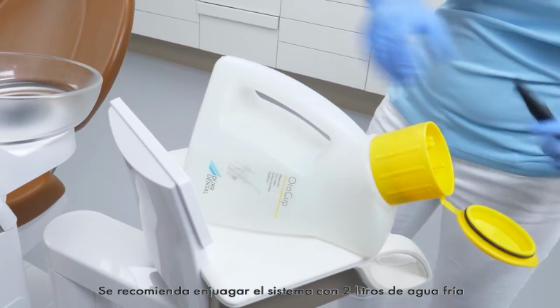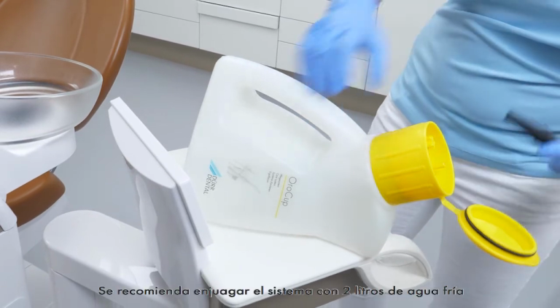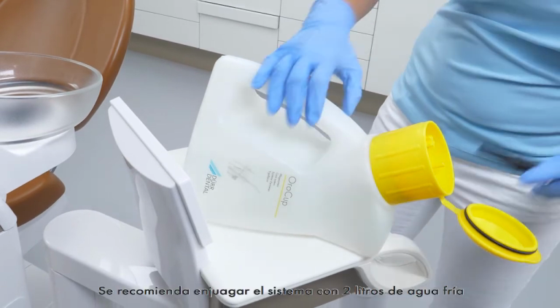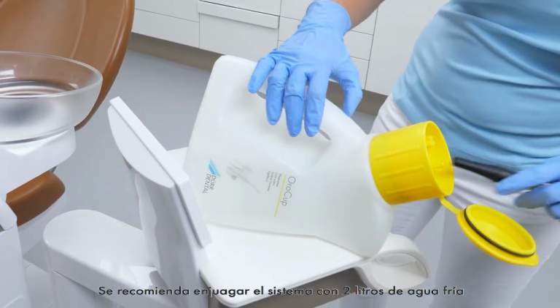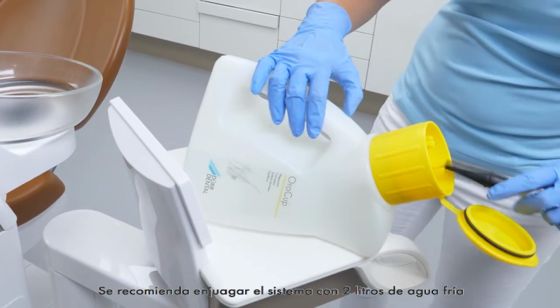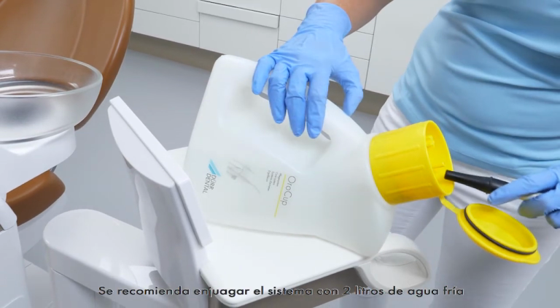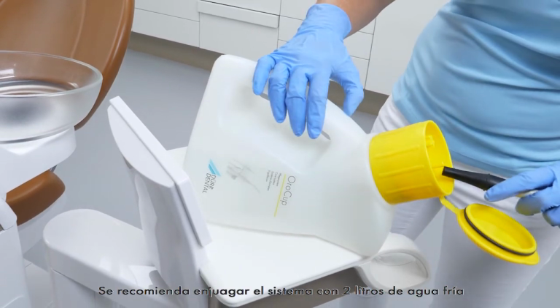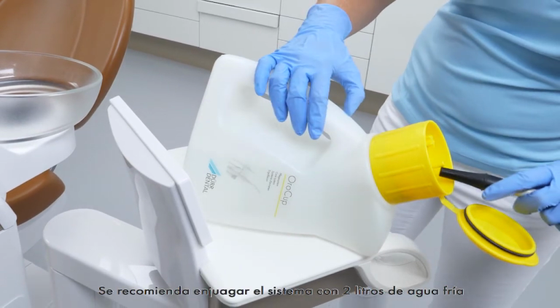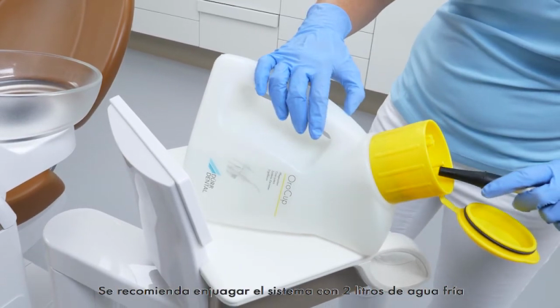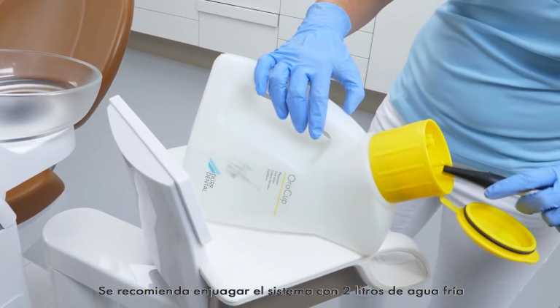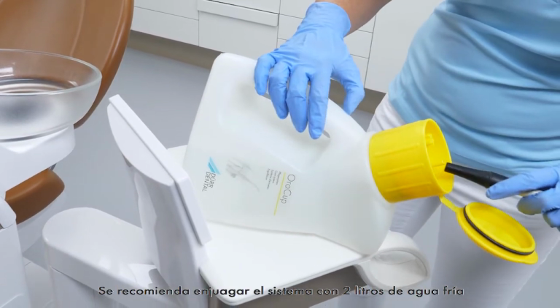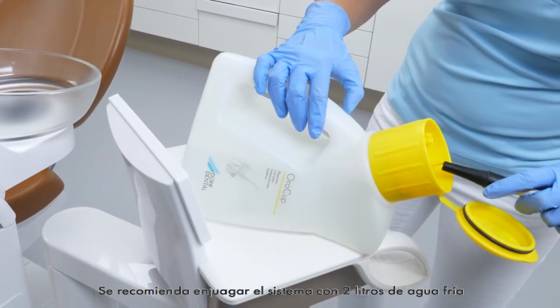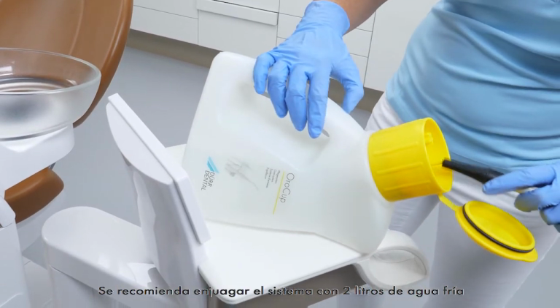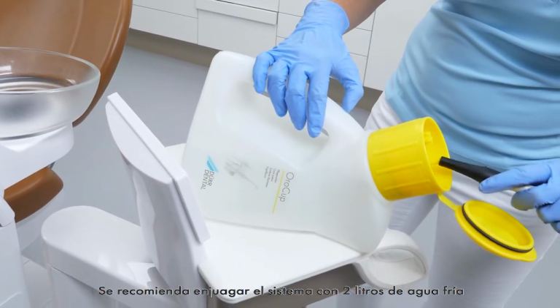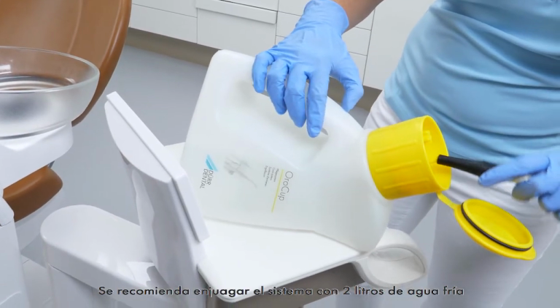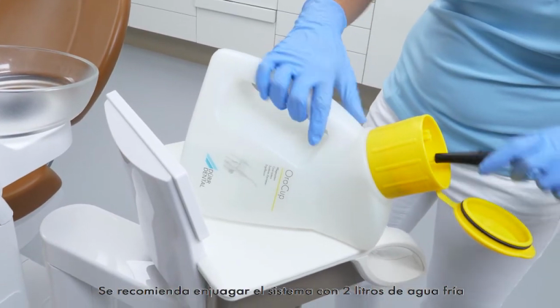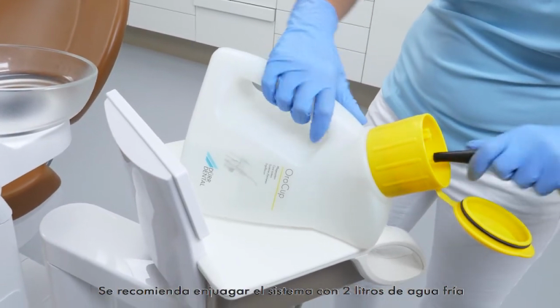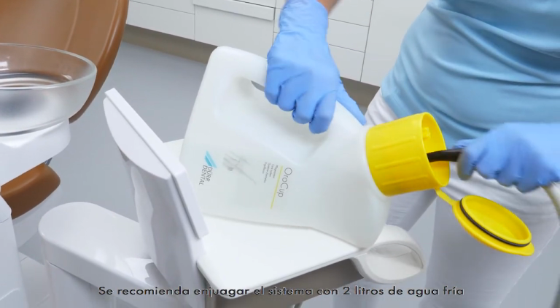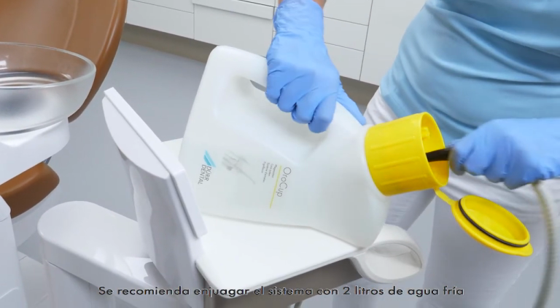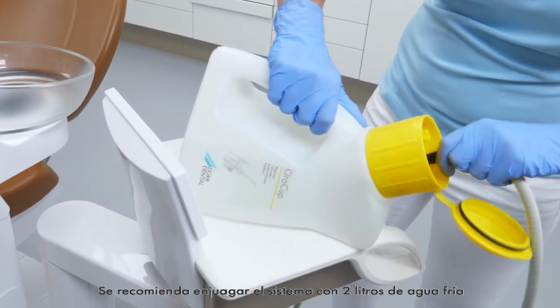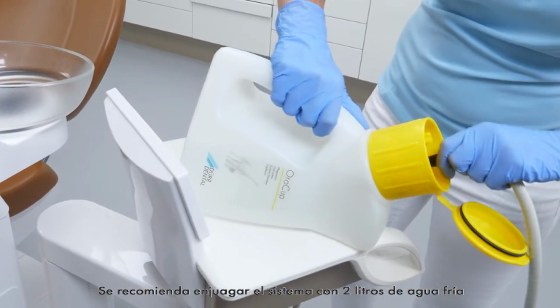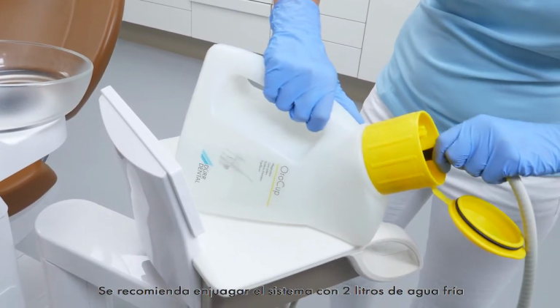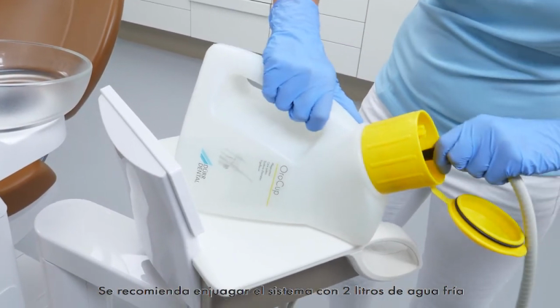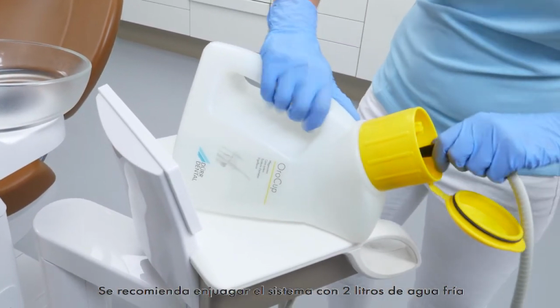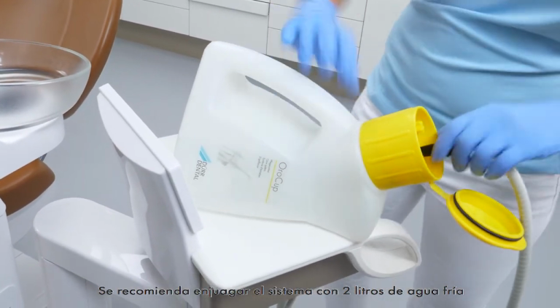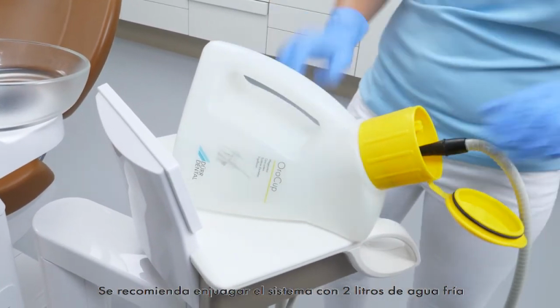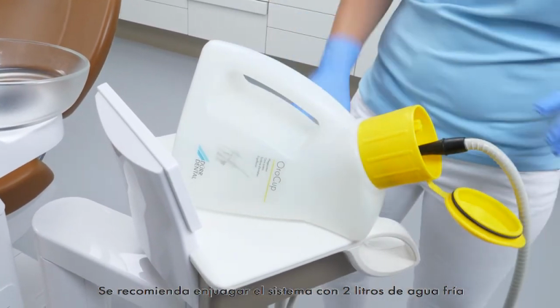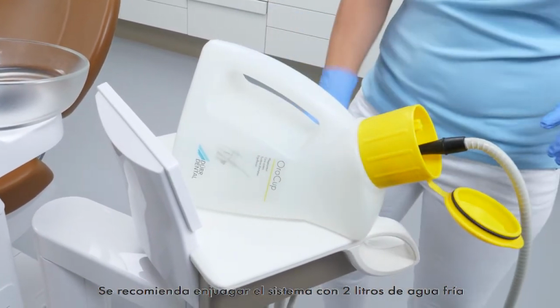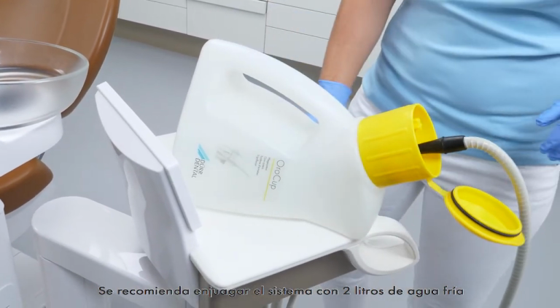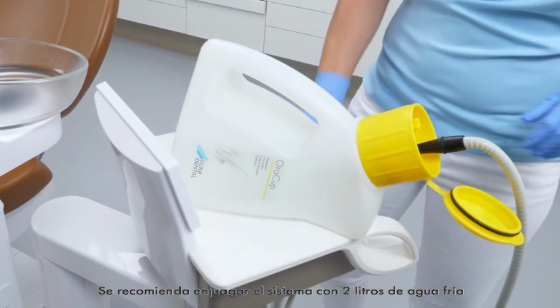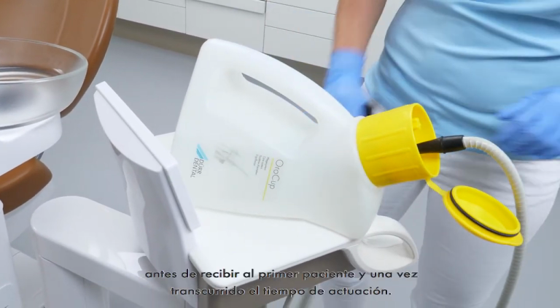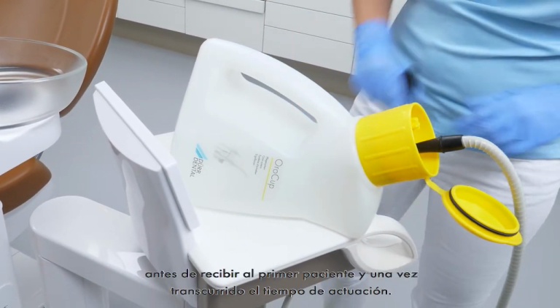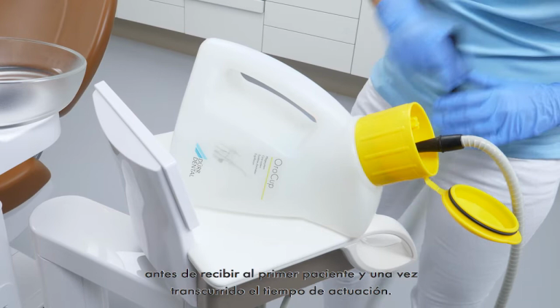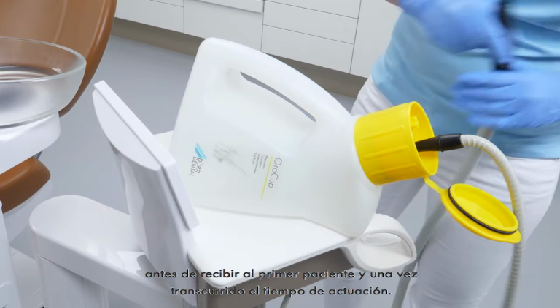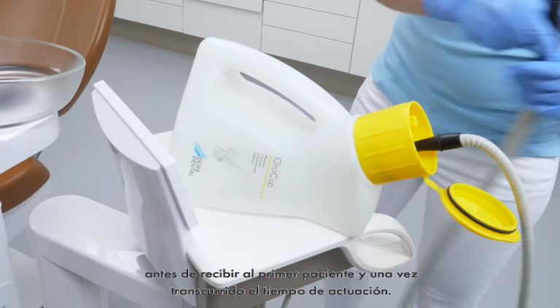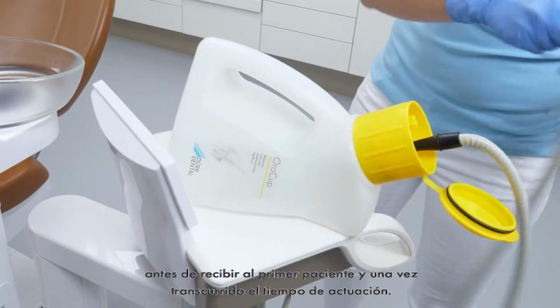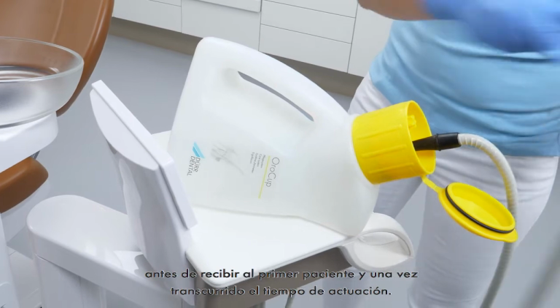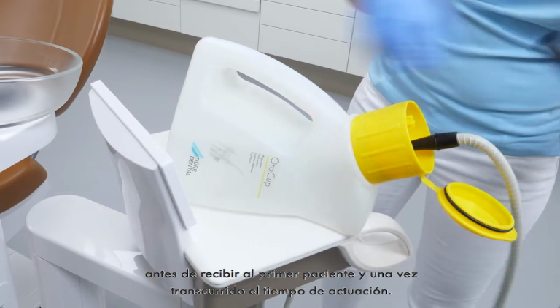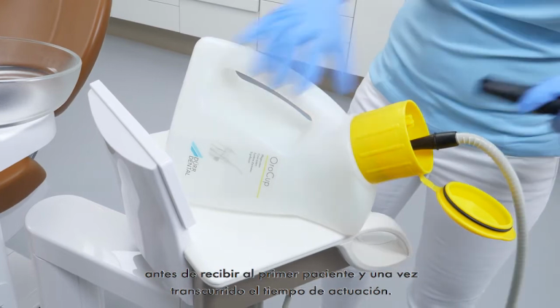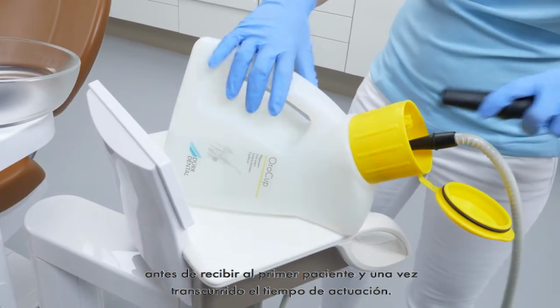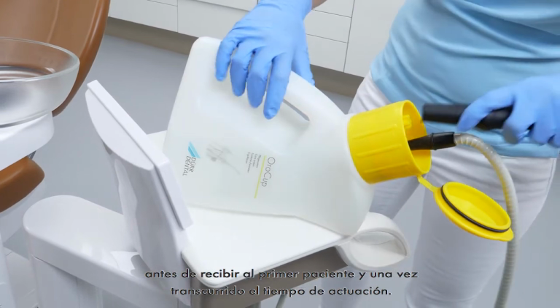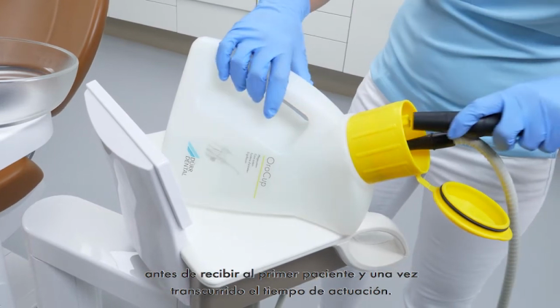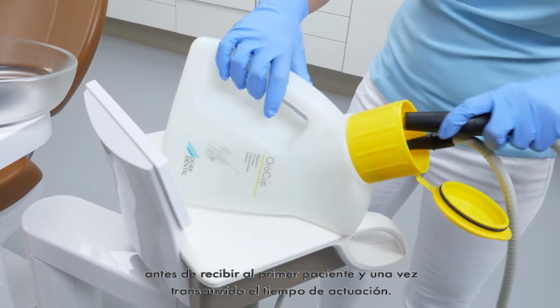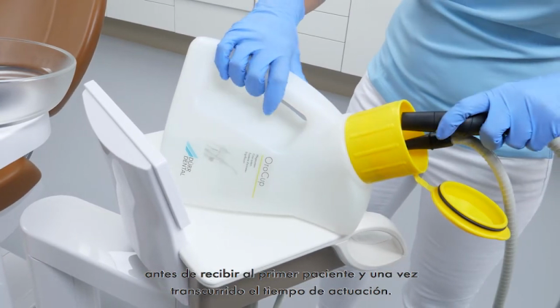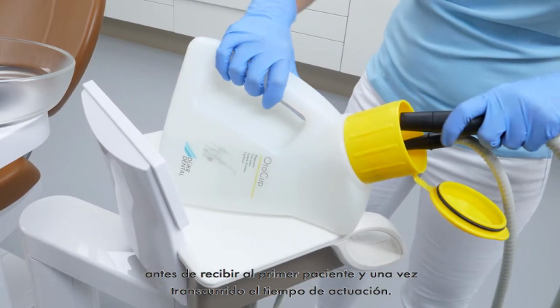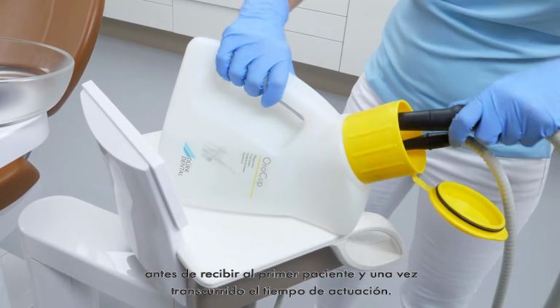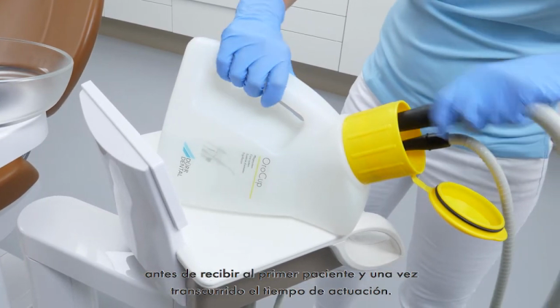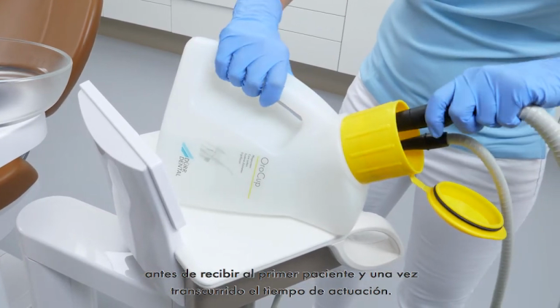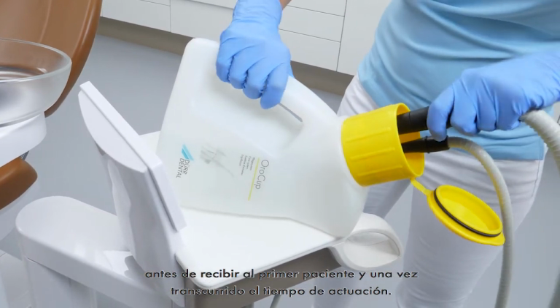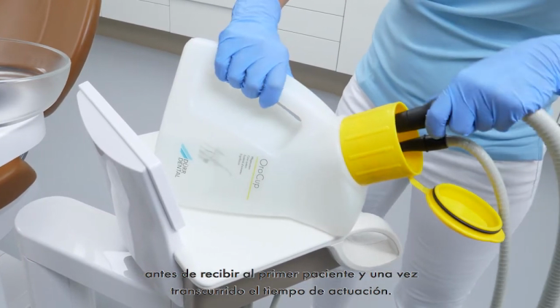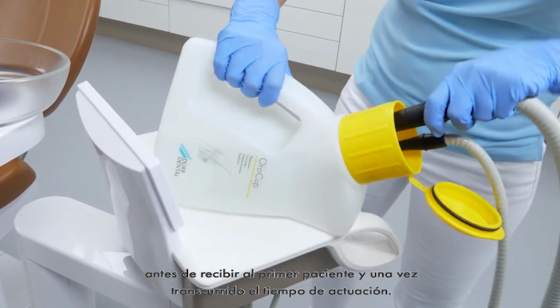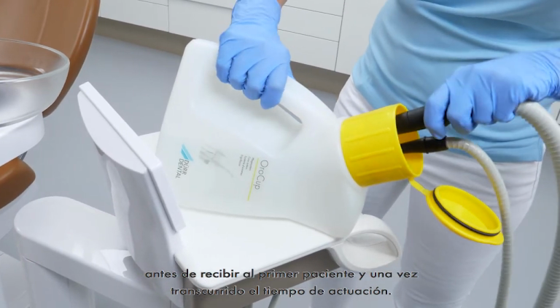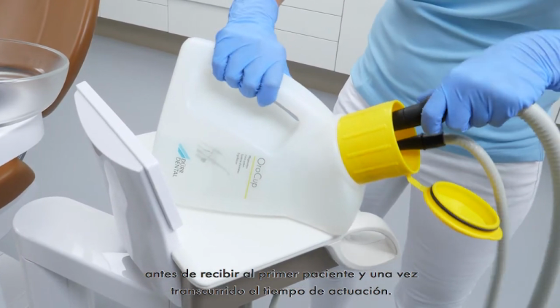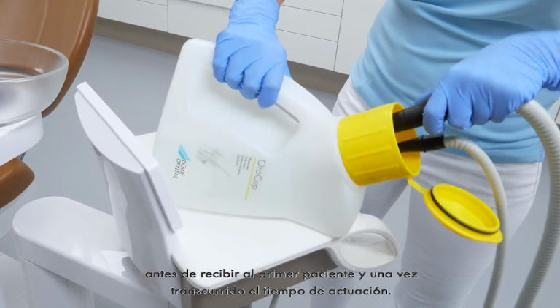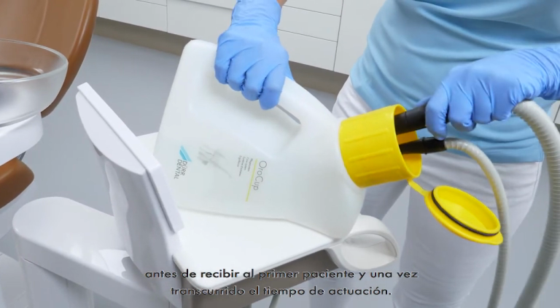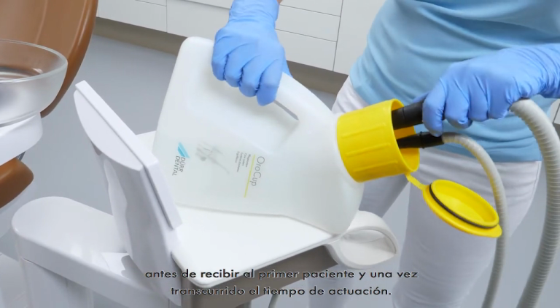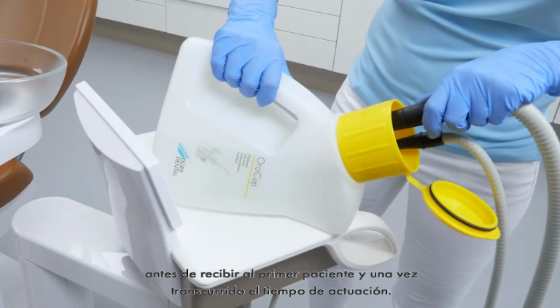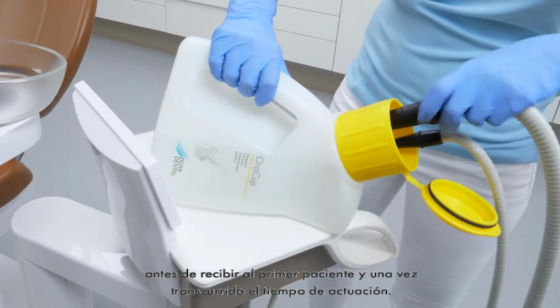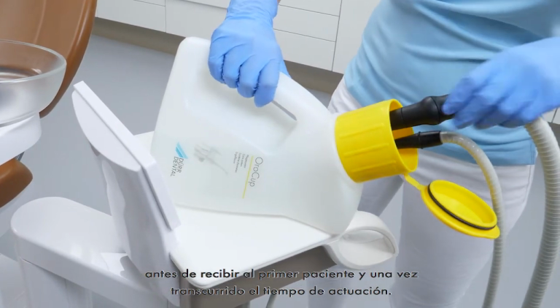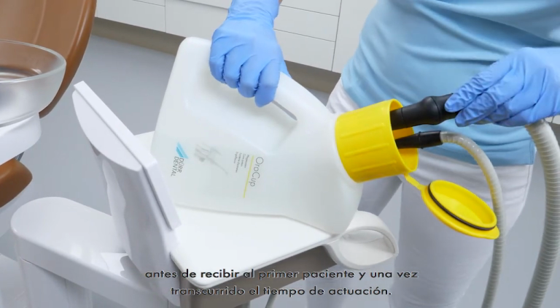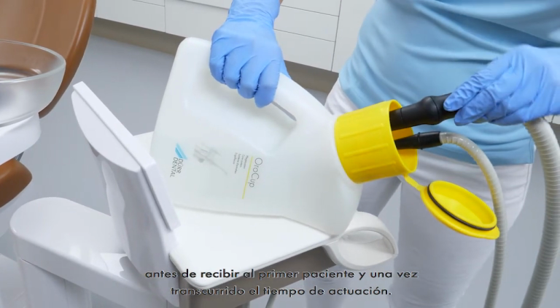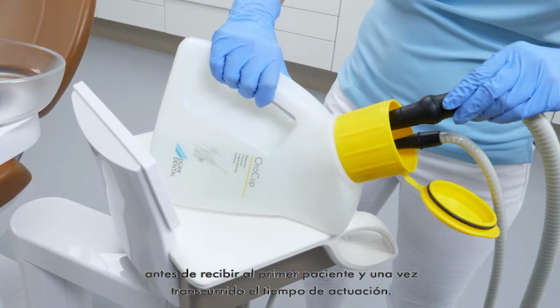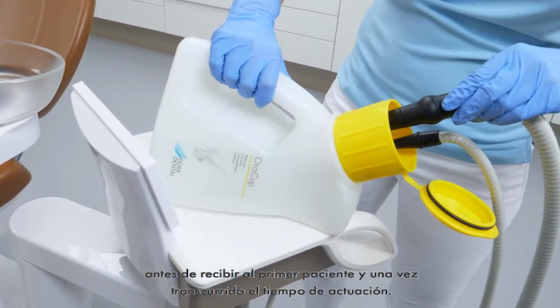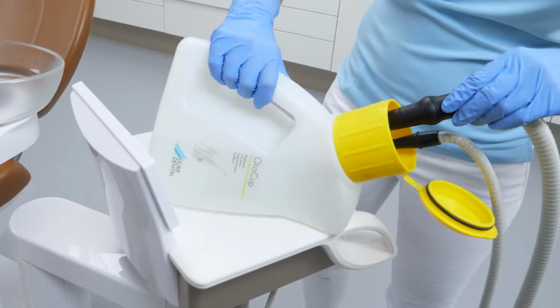We recommend rinsing the system with 2 litres of cold water prior to the first patient and following the expiry of the exposure time.